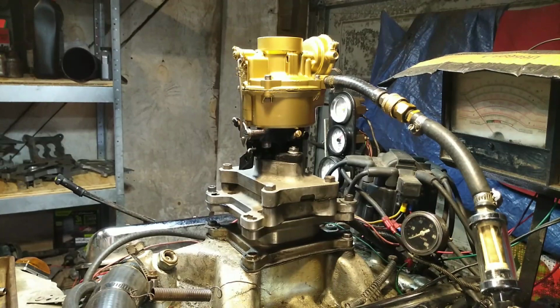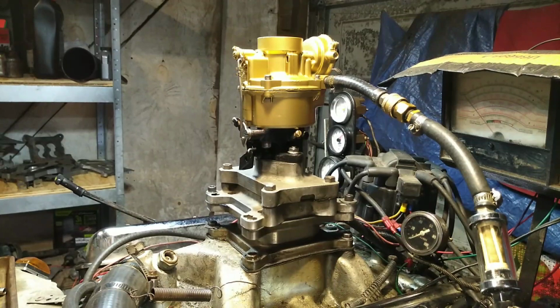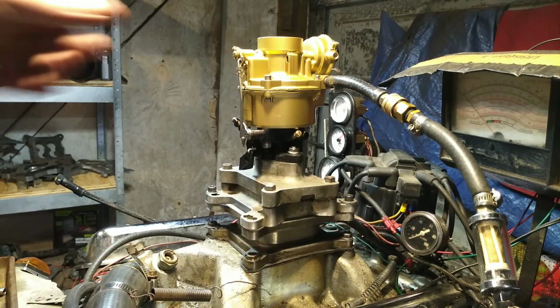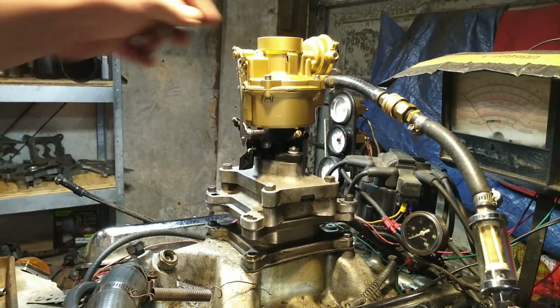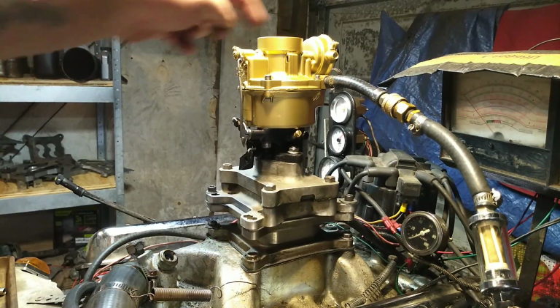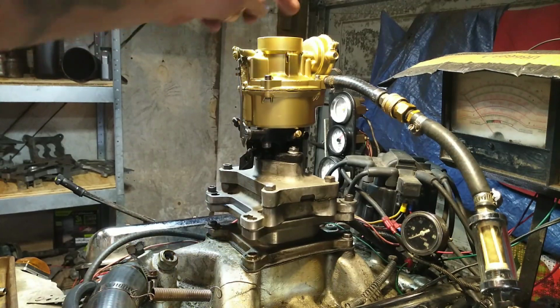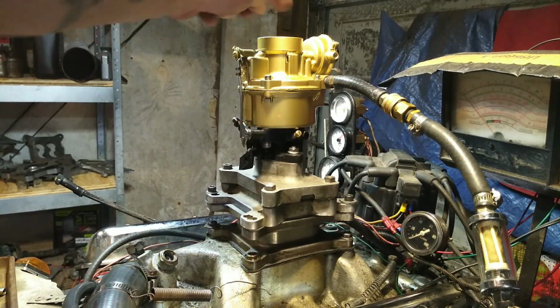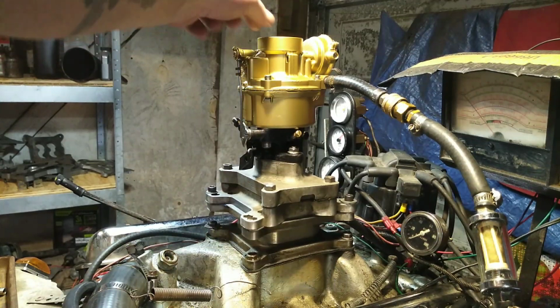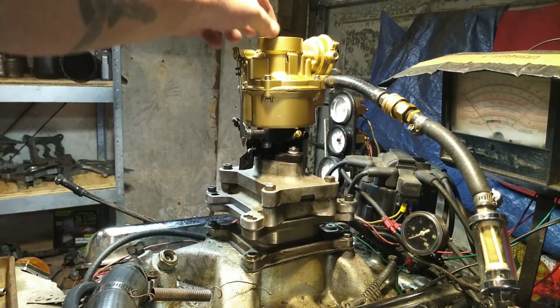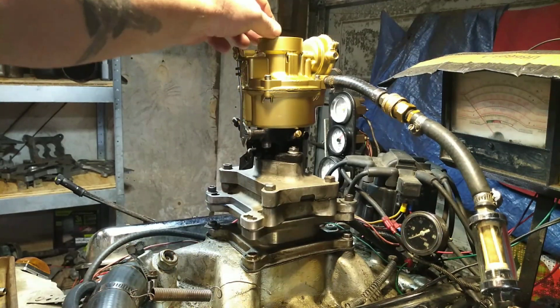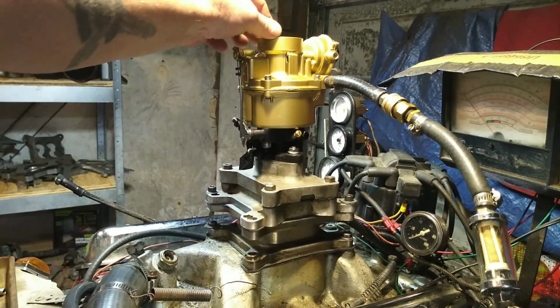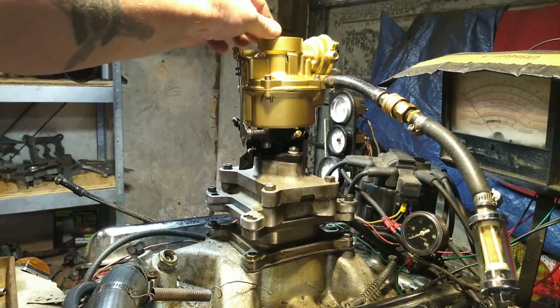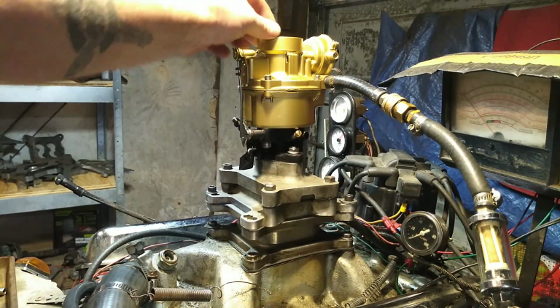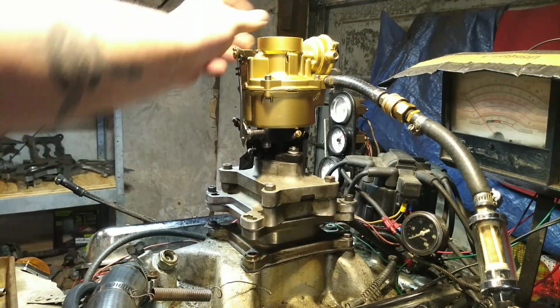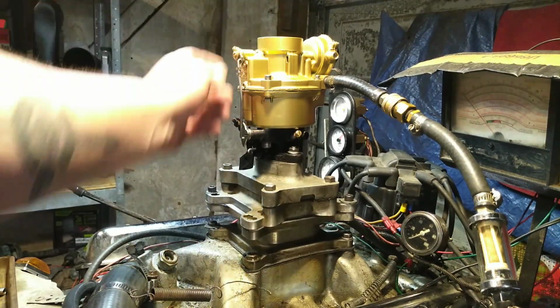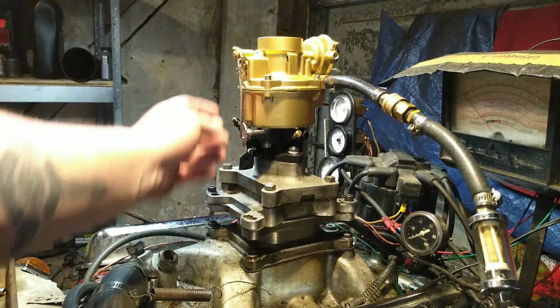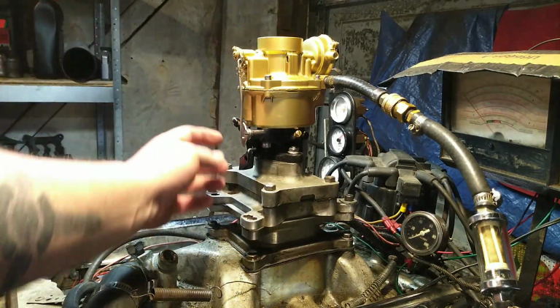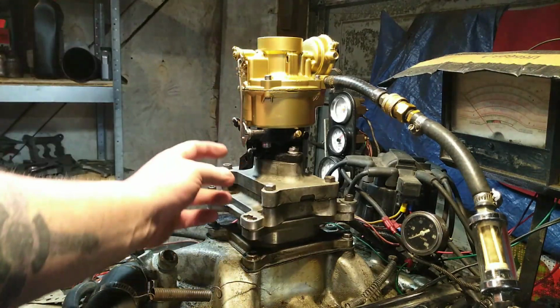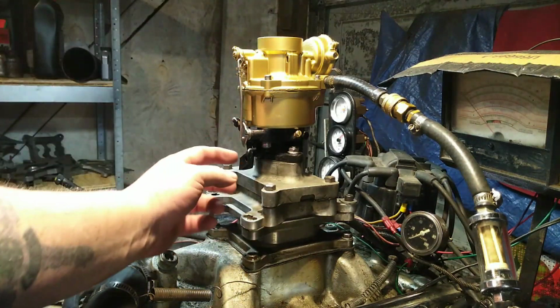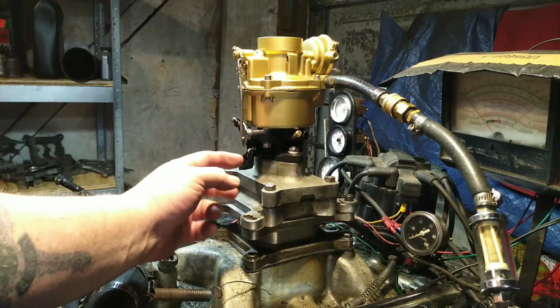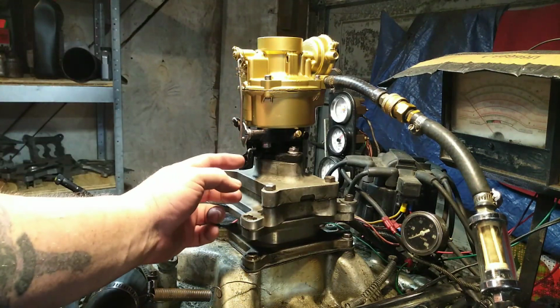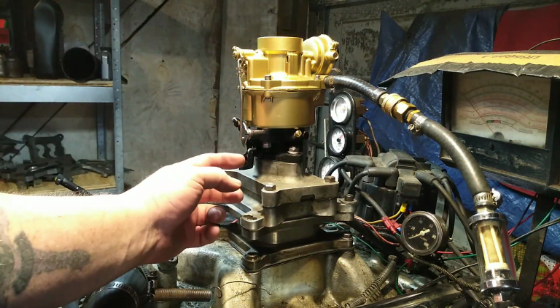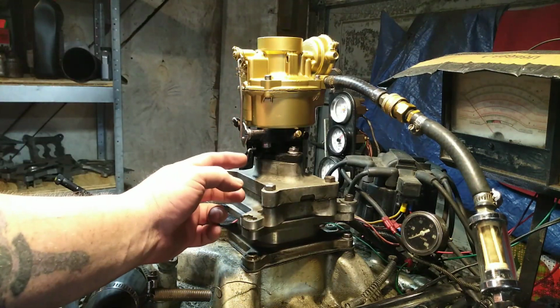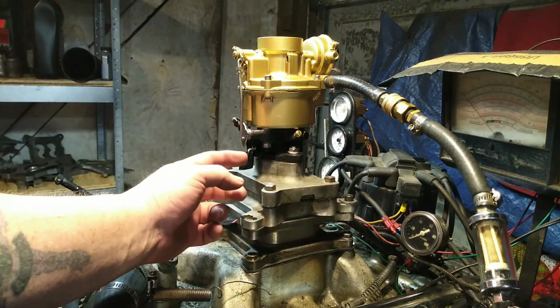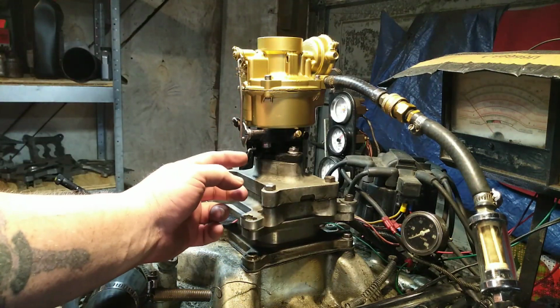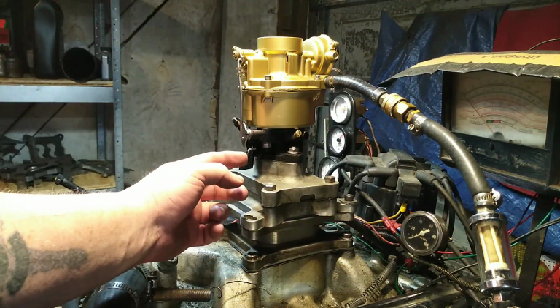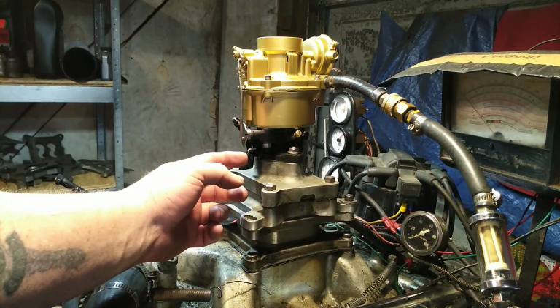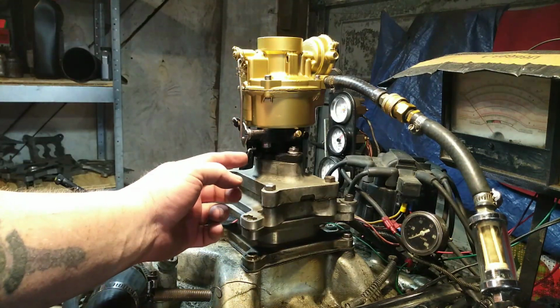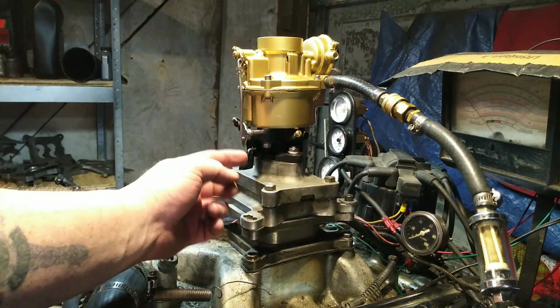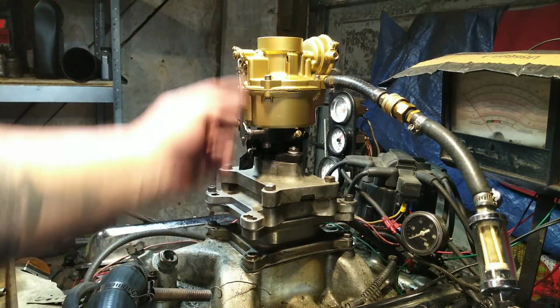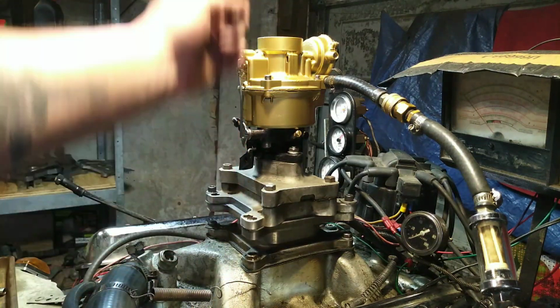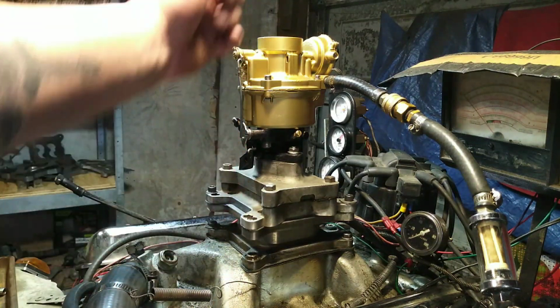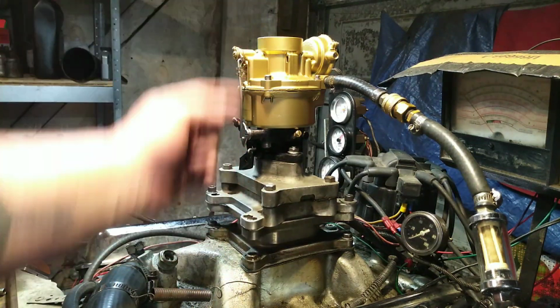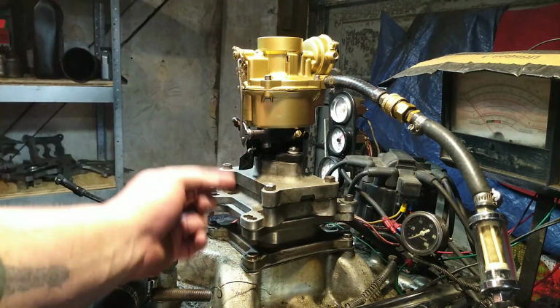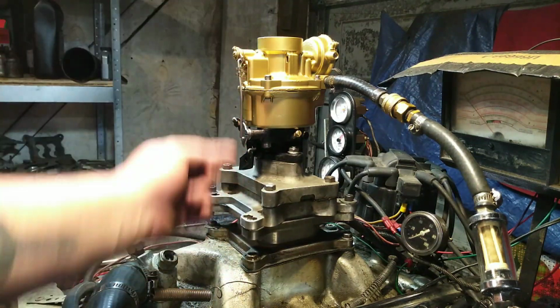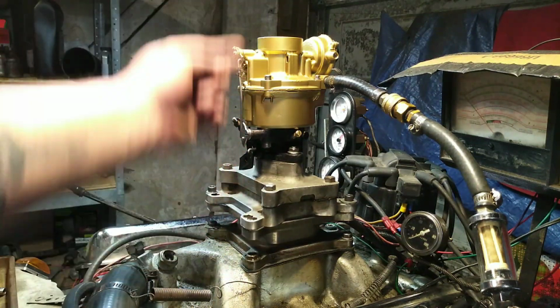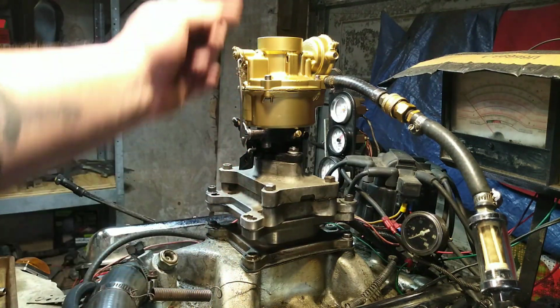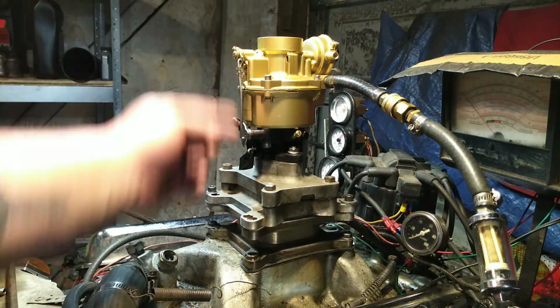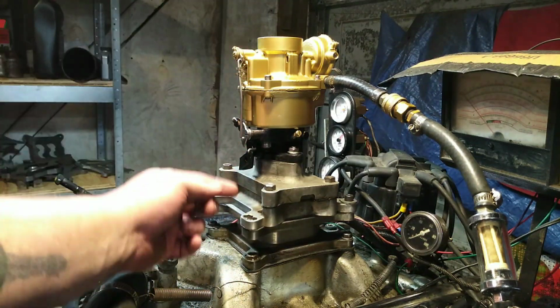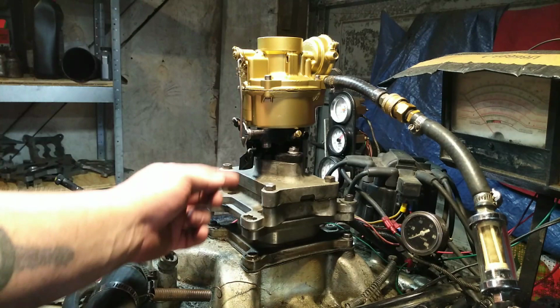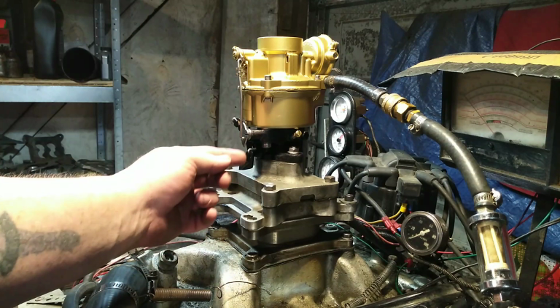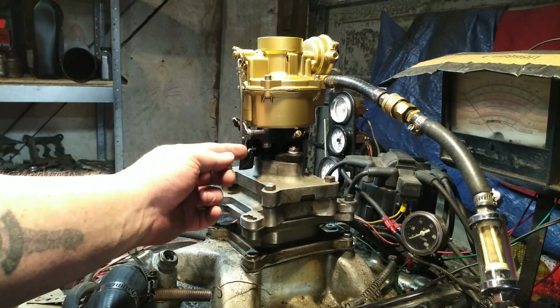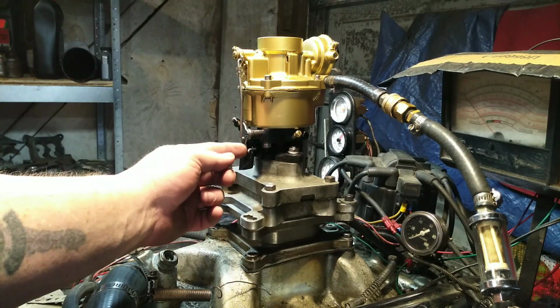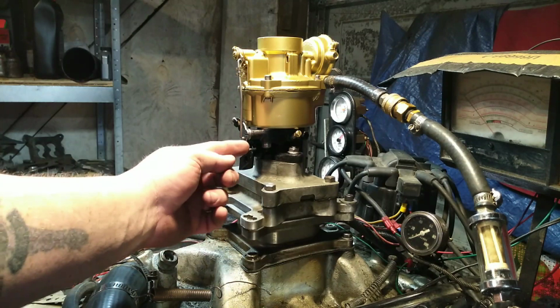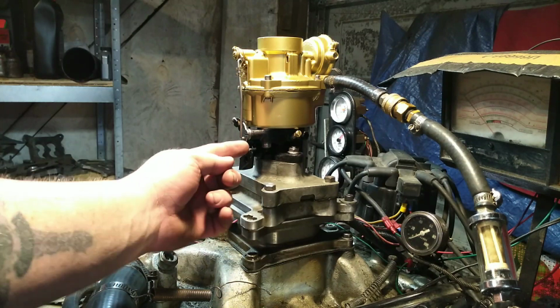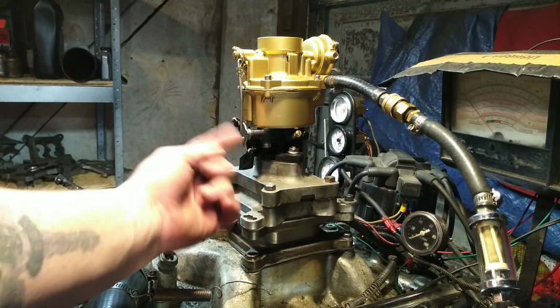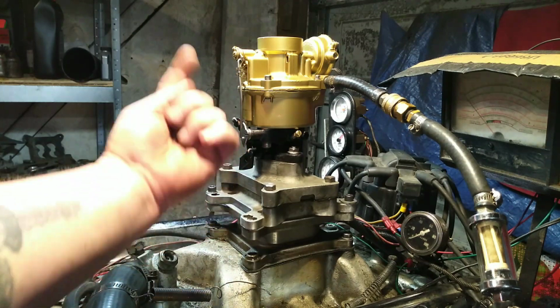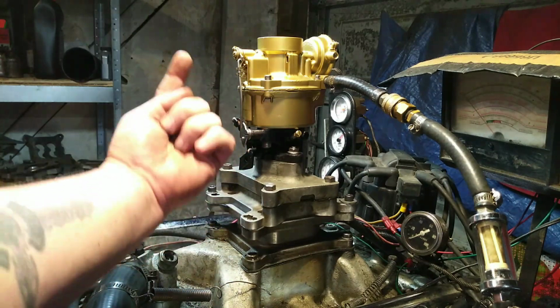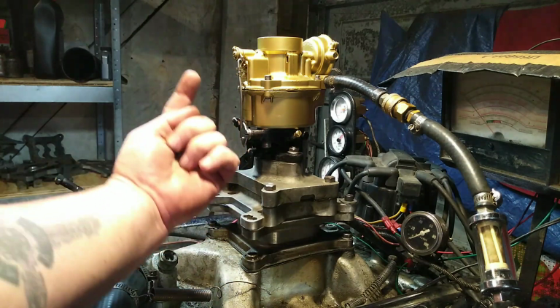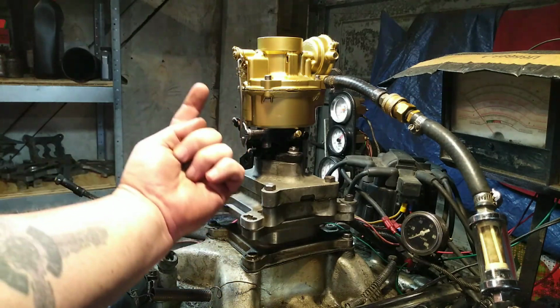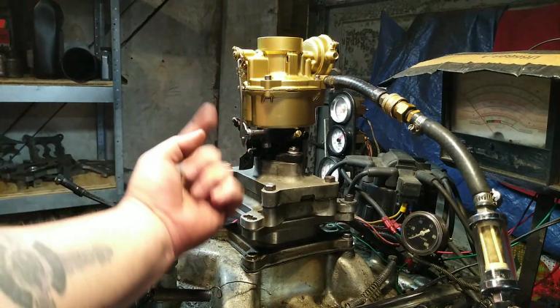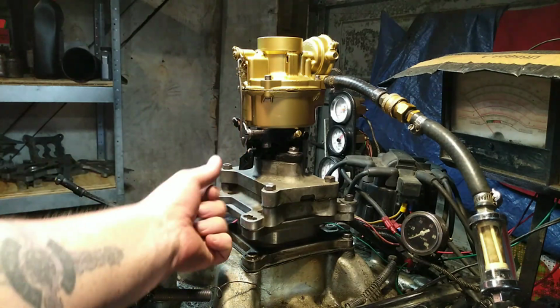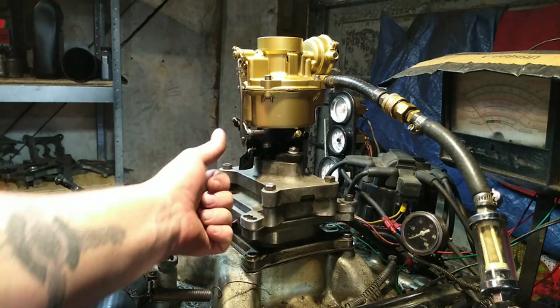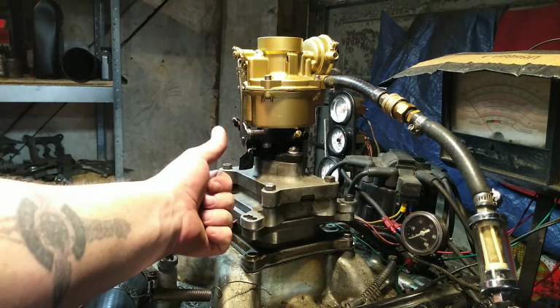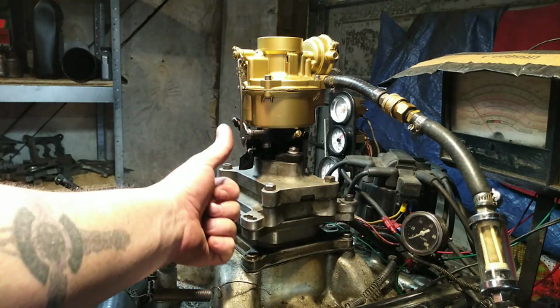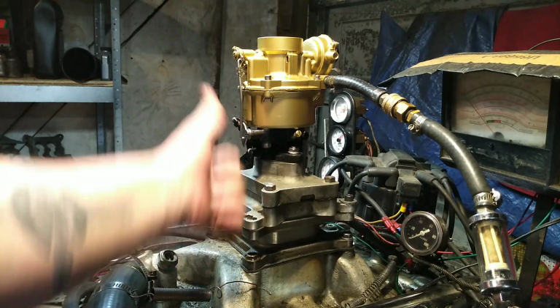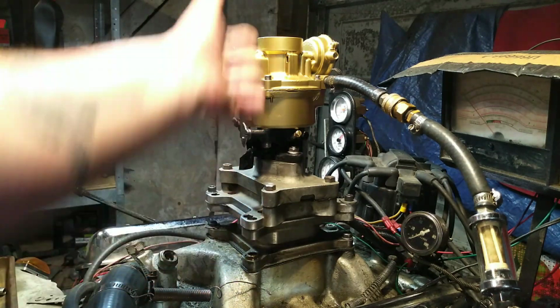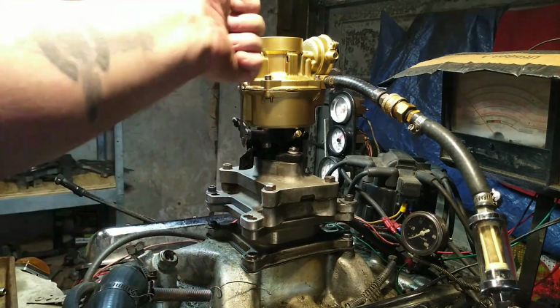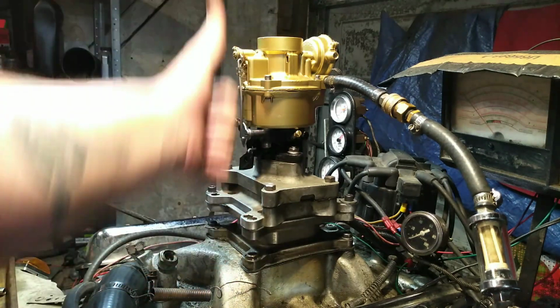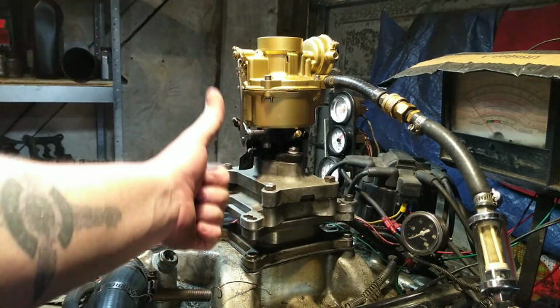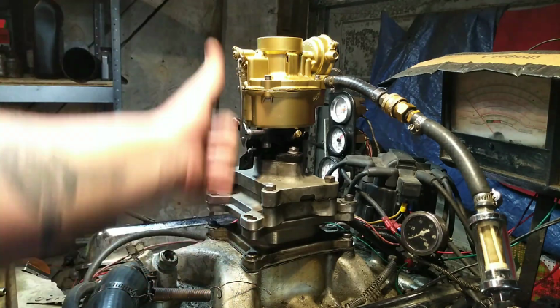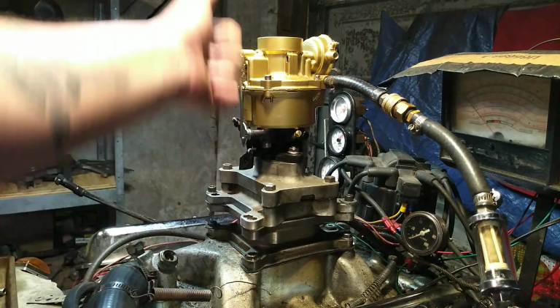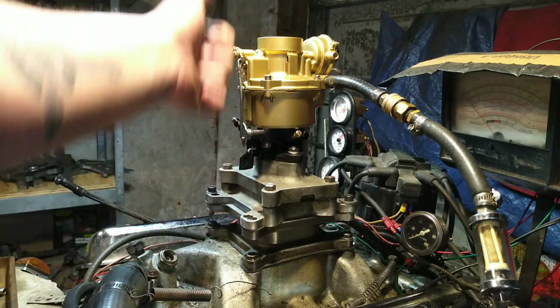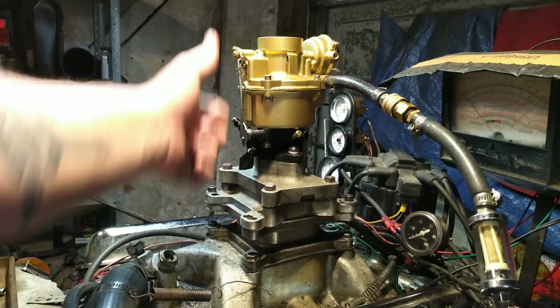This has the clamp on top and the linkage pulls up — goes up, which is towards the sky.